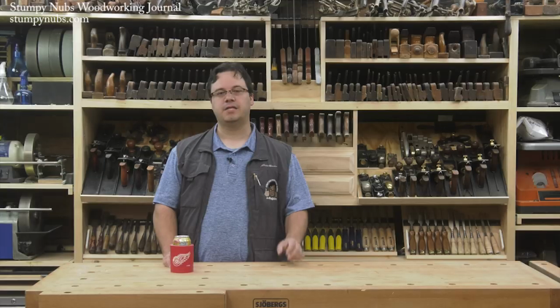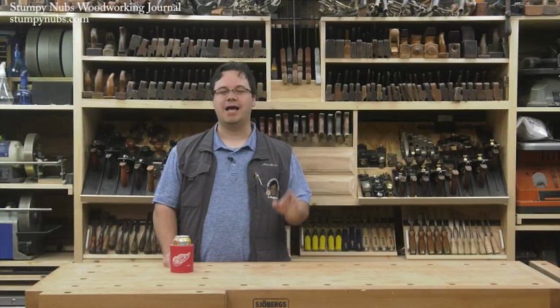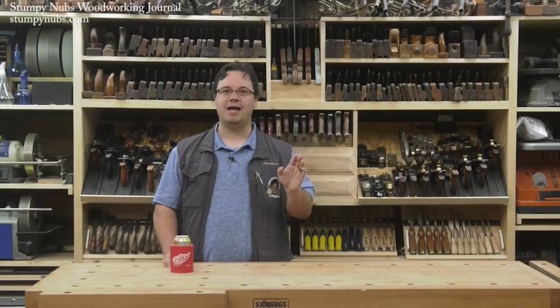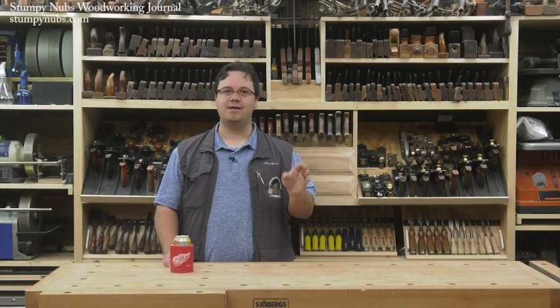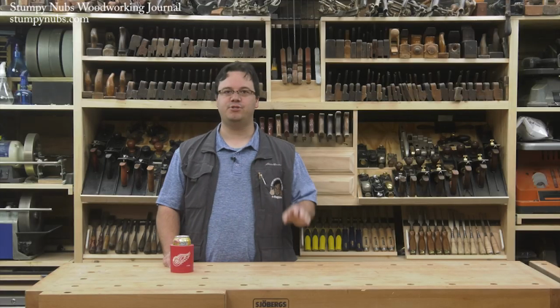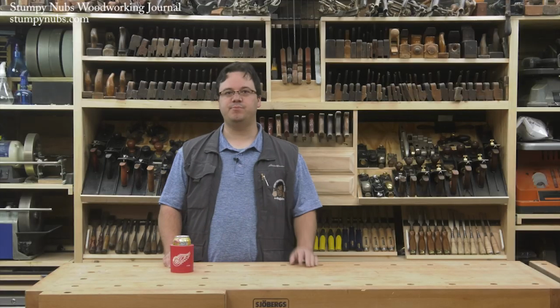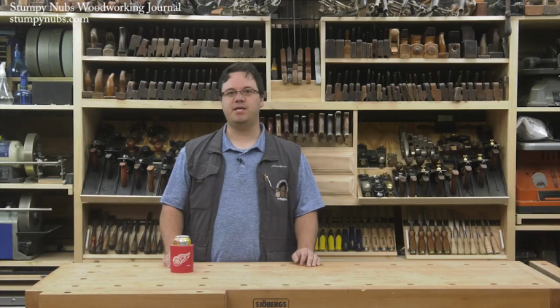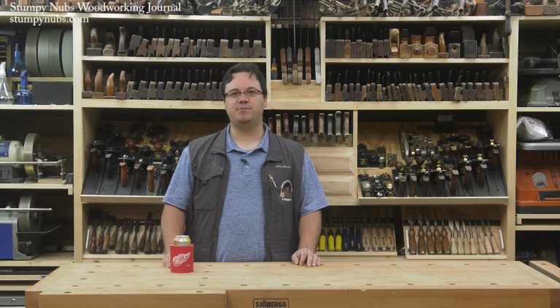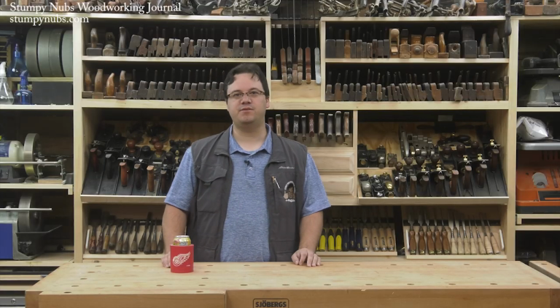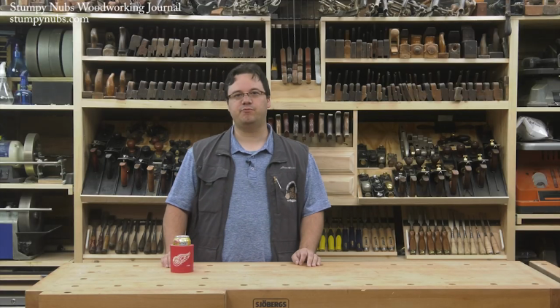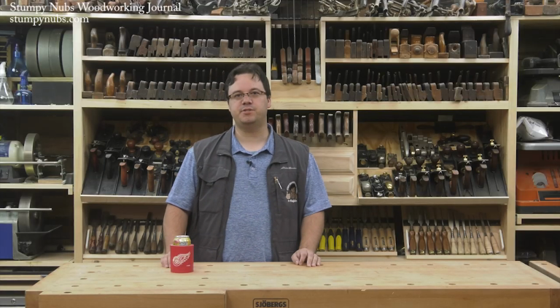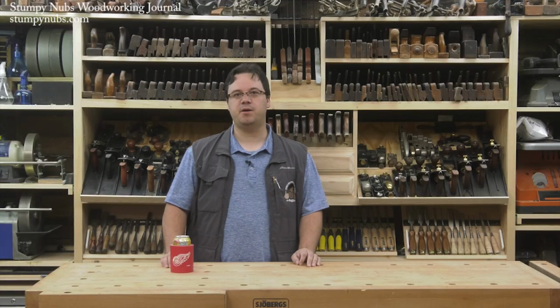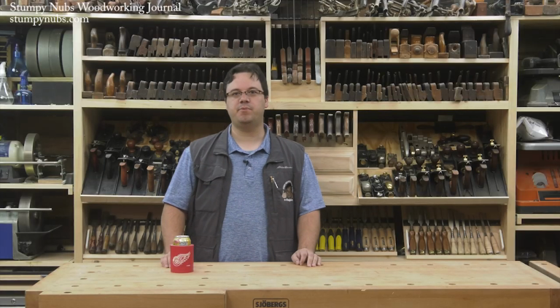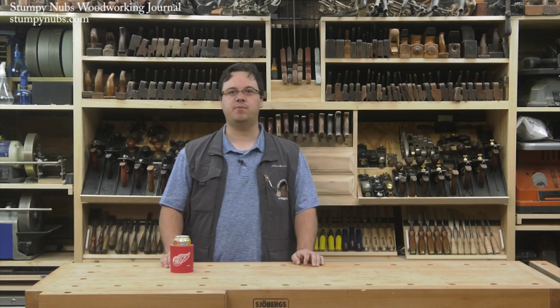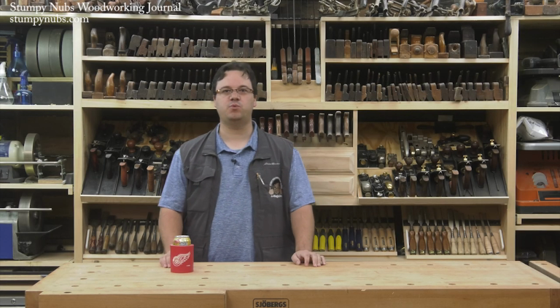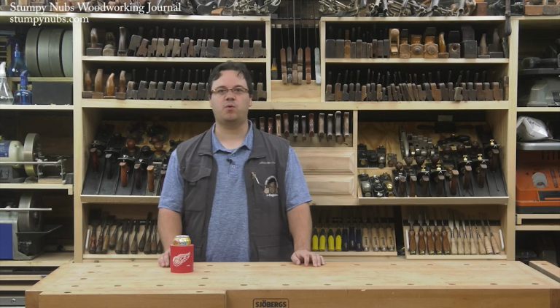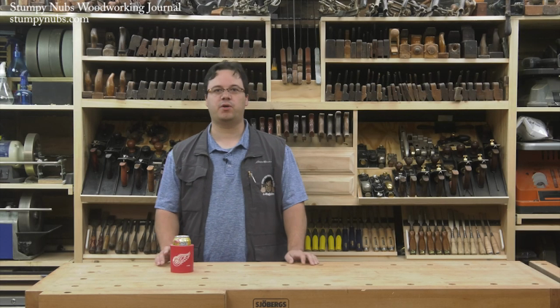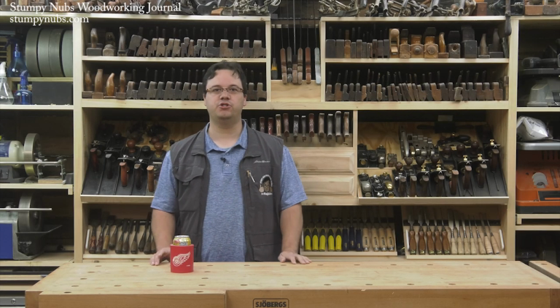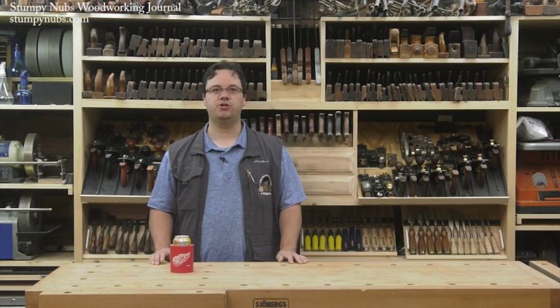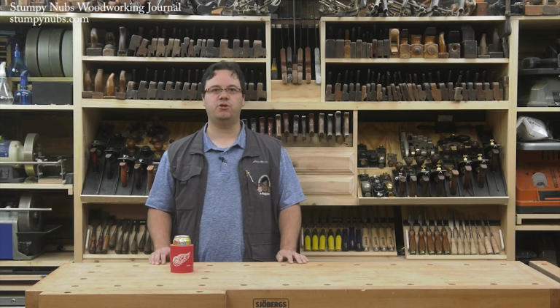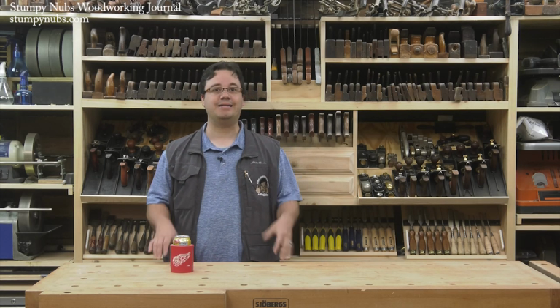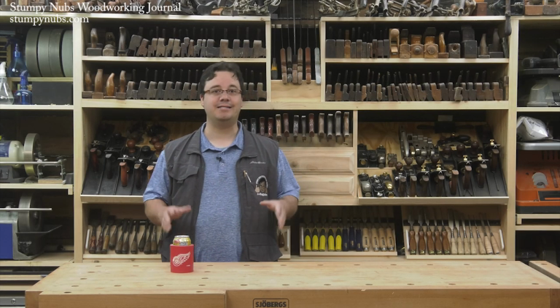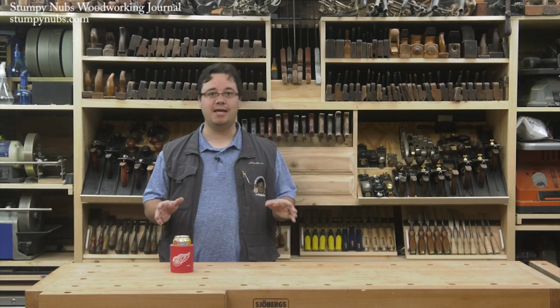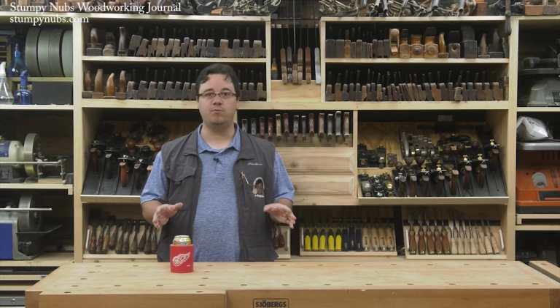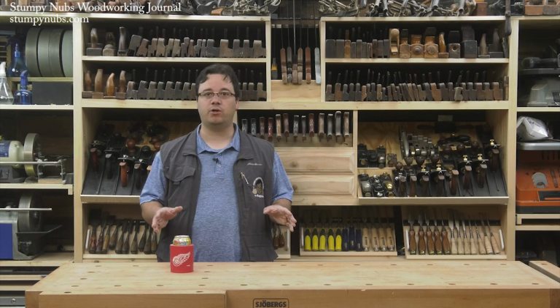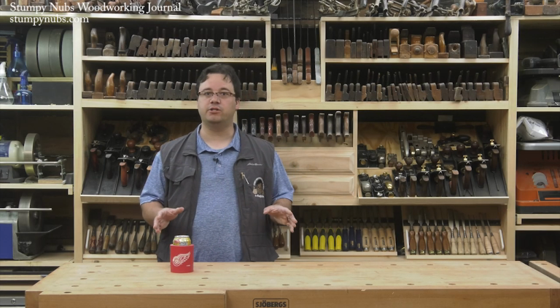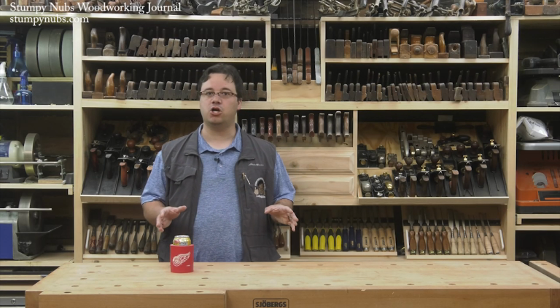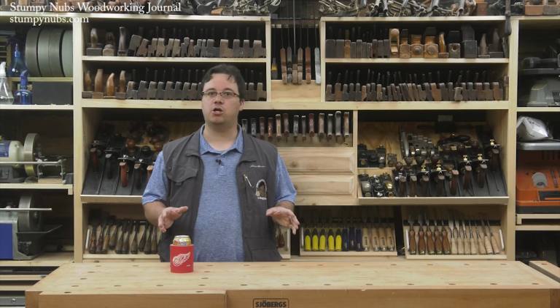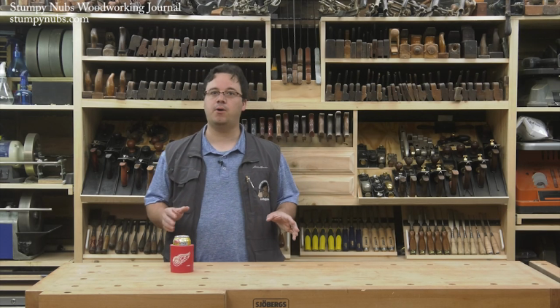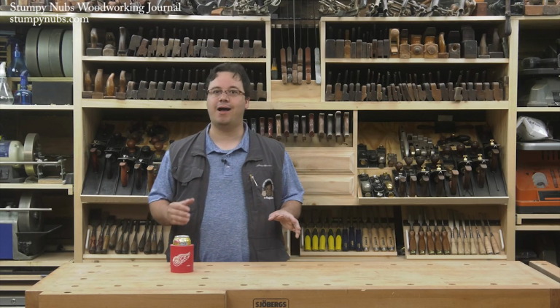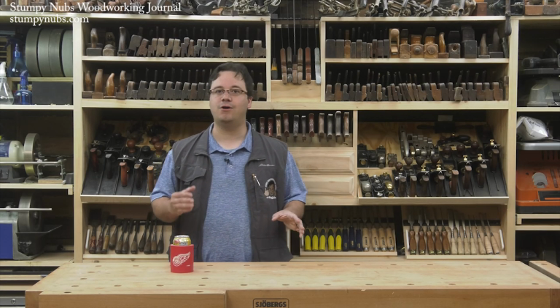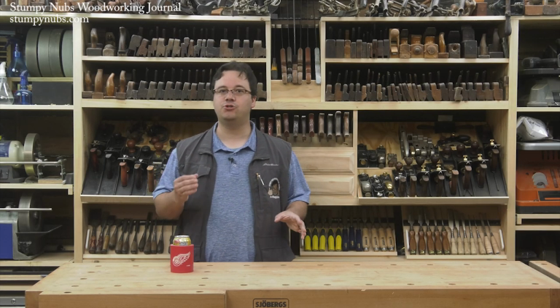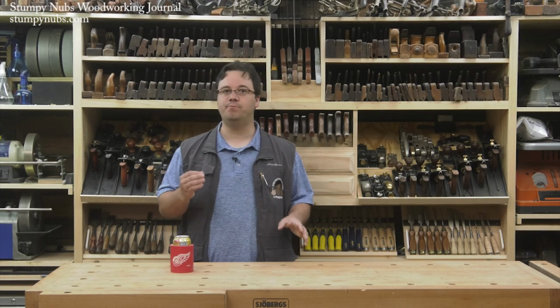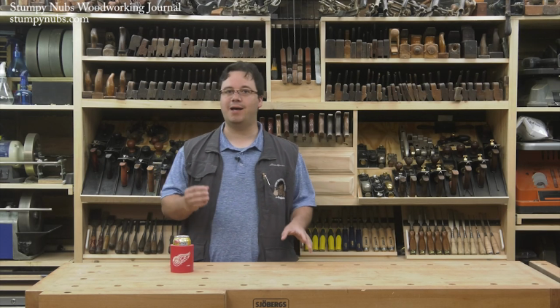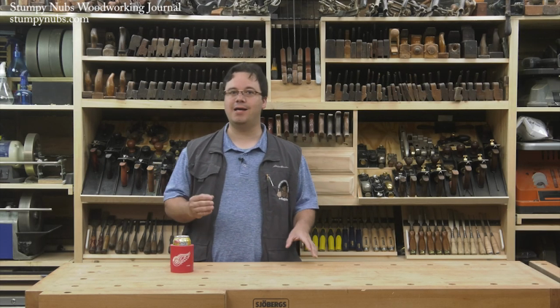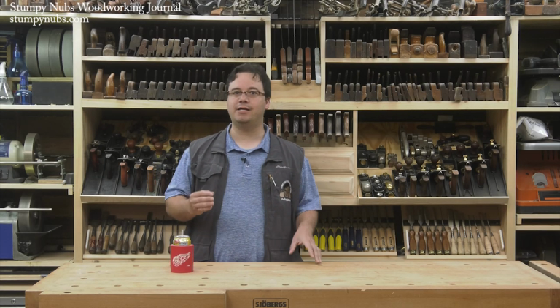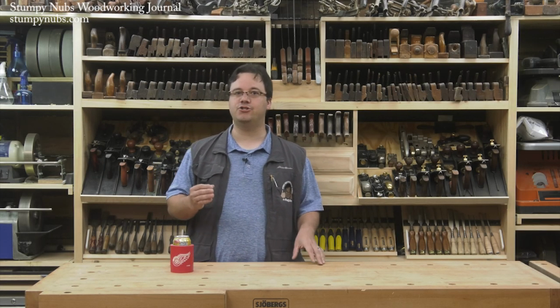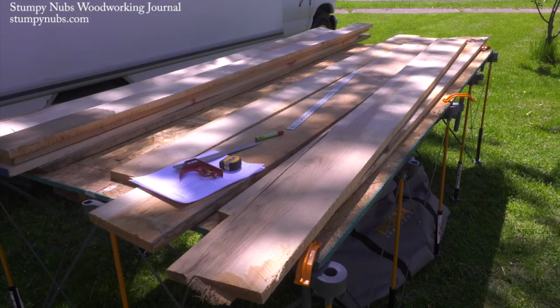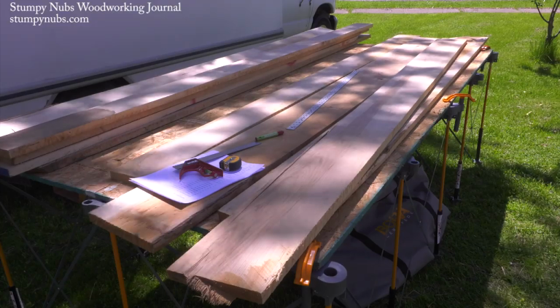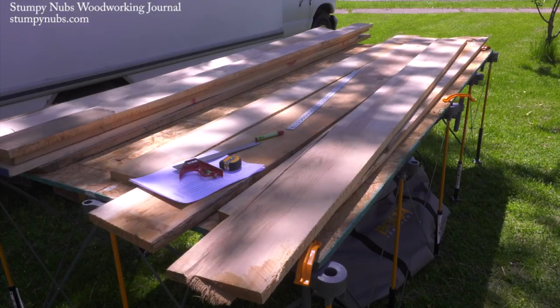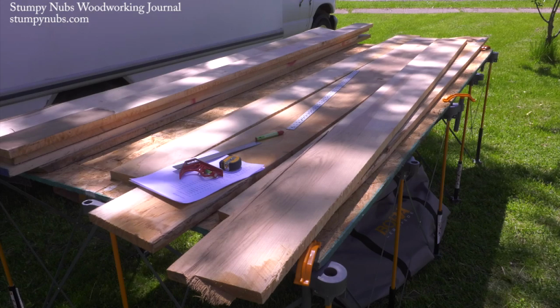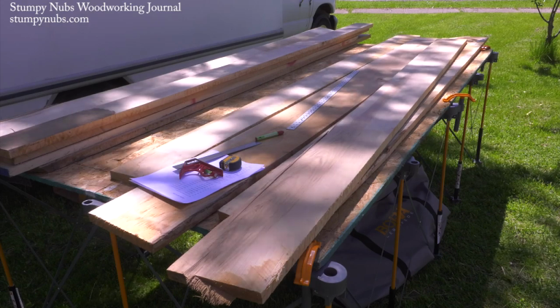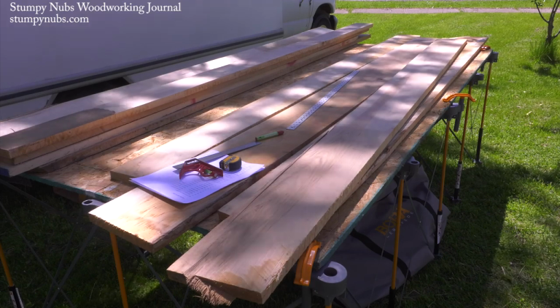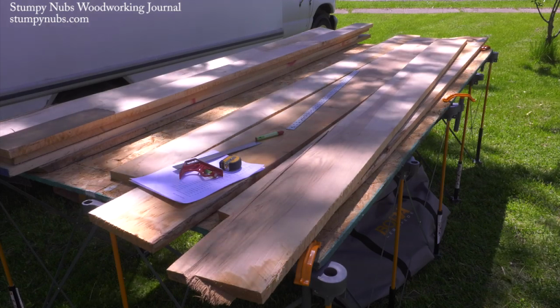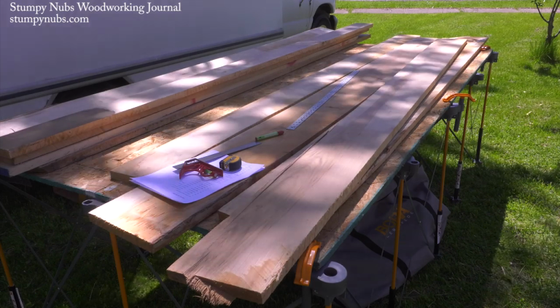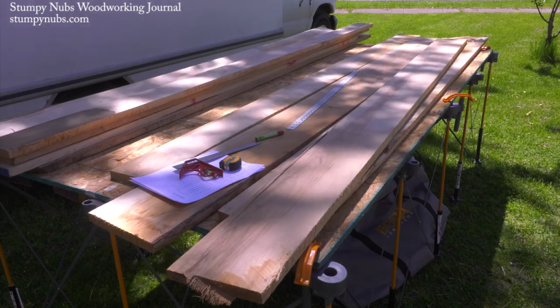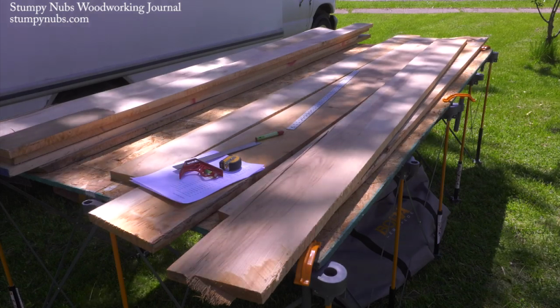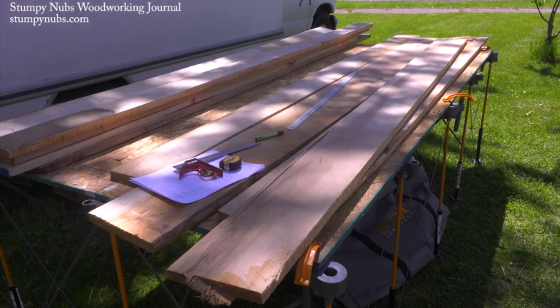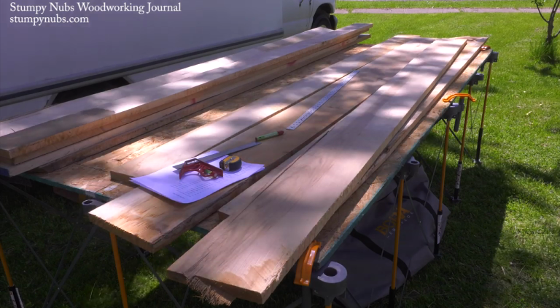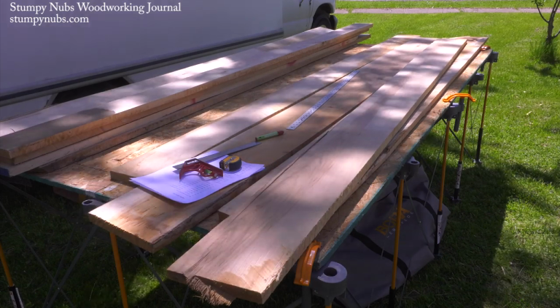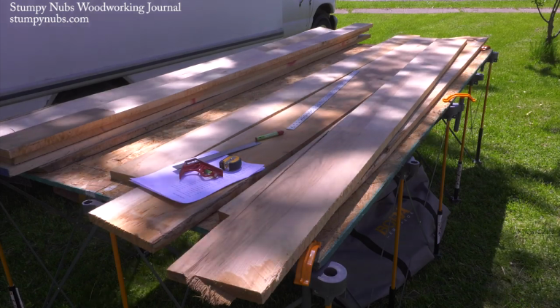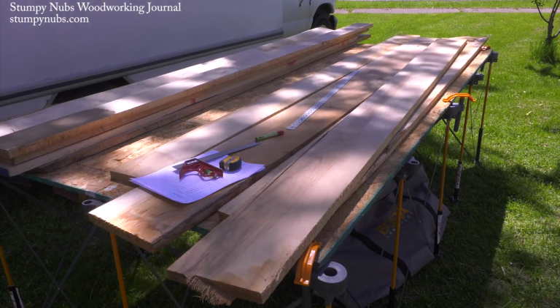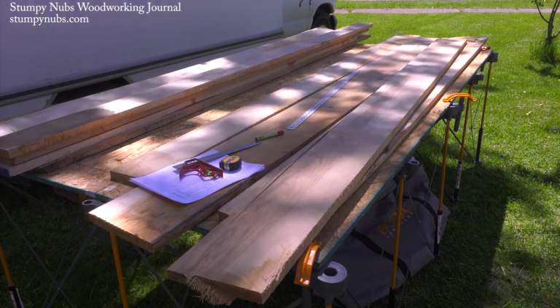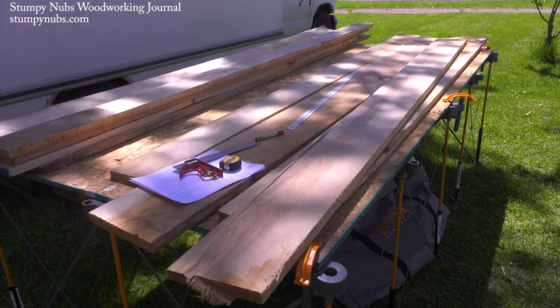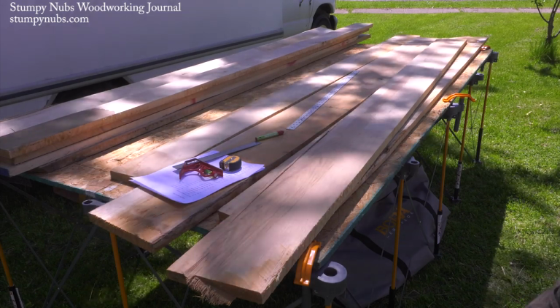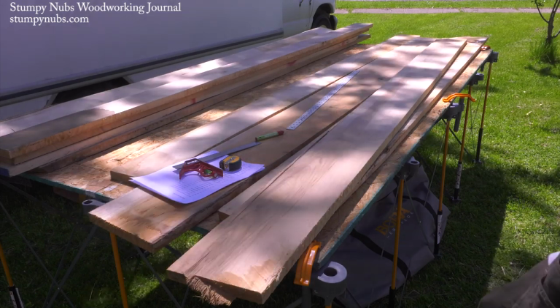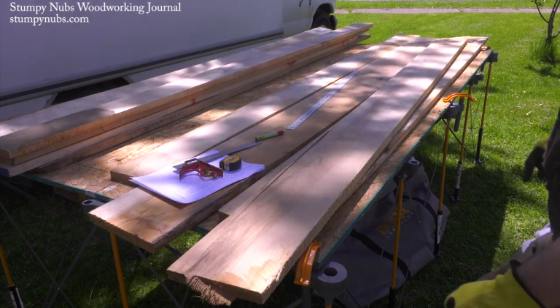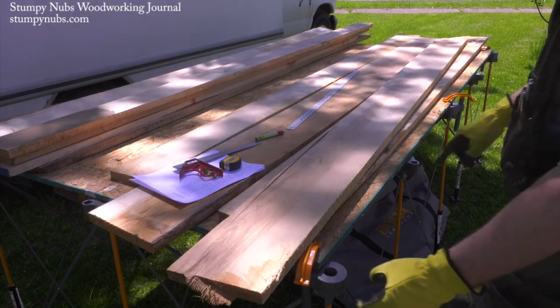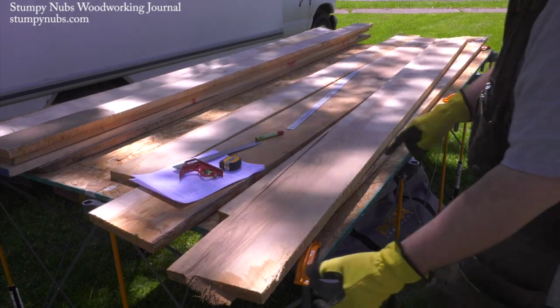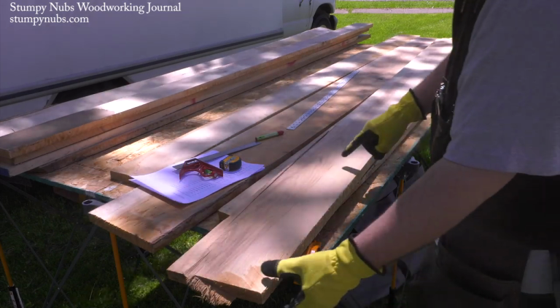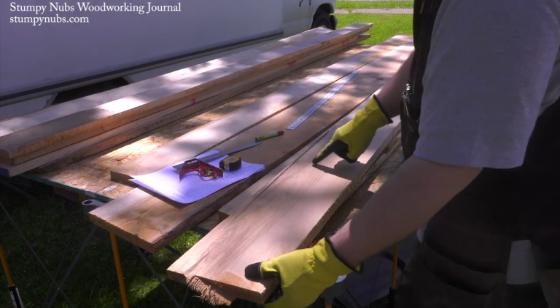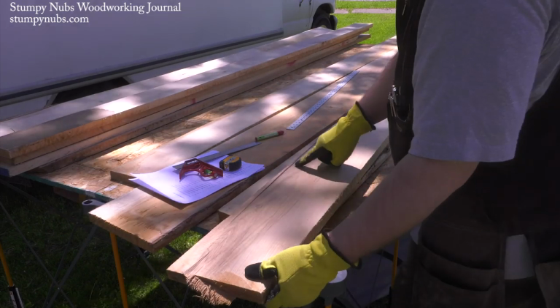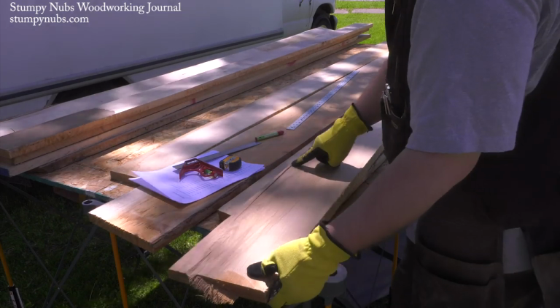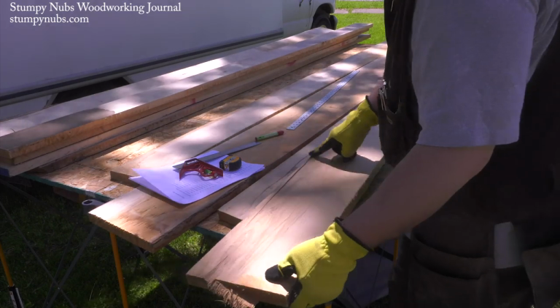Hi, I'm James Hamilton from Stumping Up's Woodworking Journal, and today we're going to talk about how to buy and turn rough sawn lumber into project parts most efficiently.